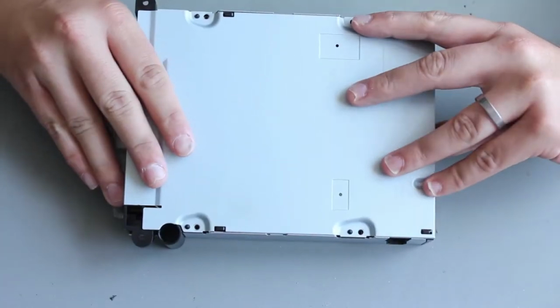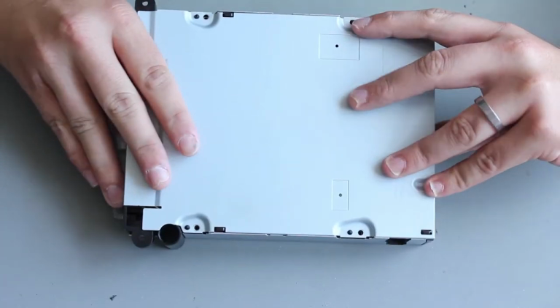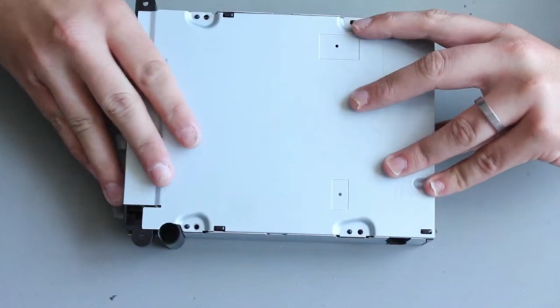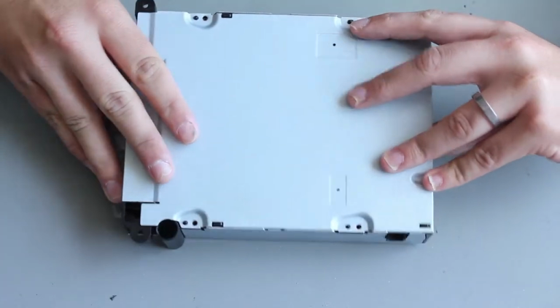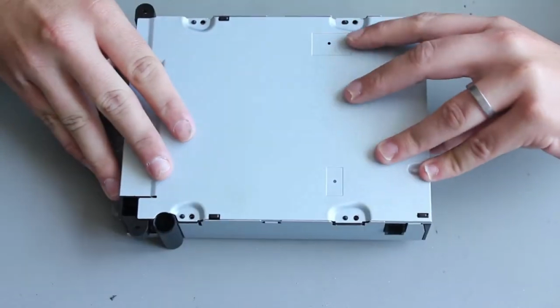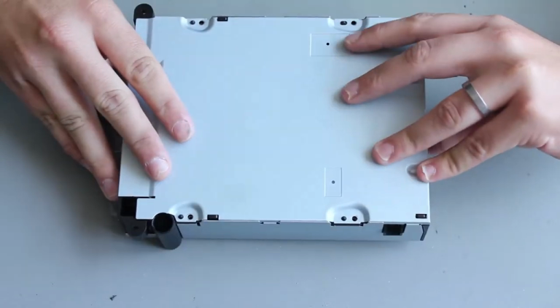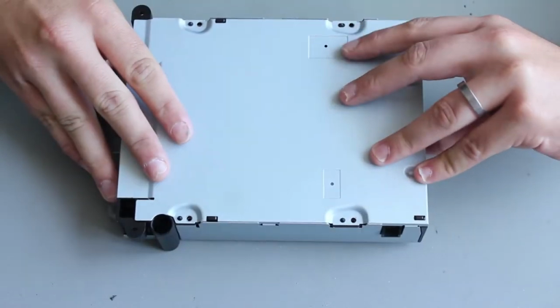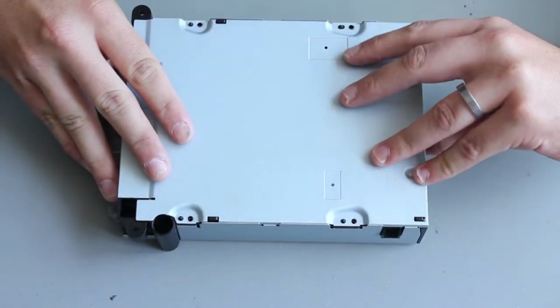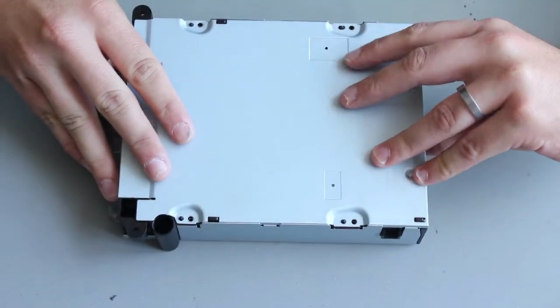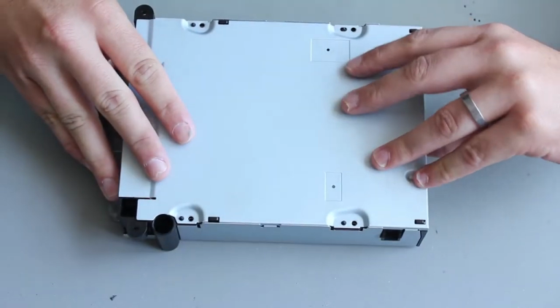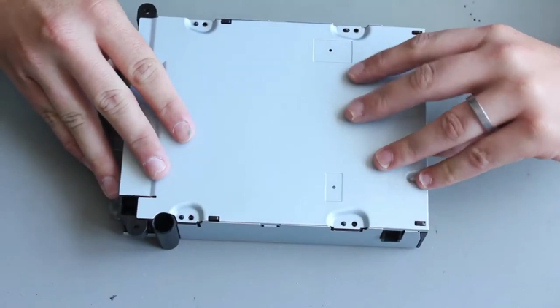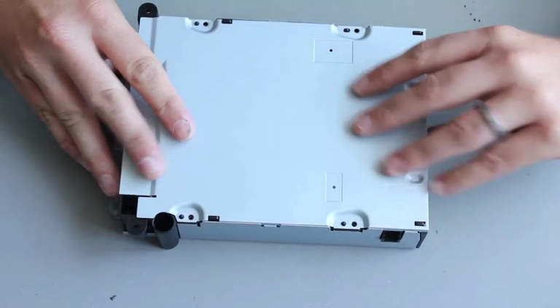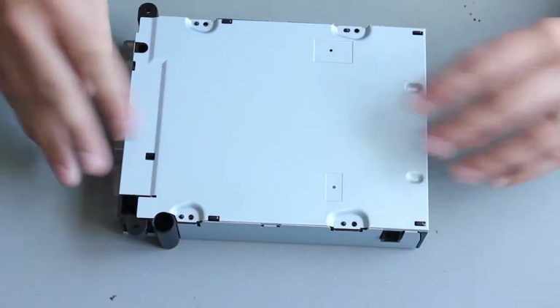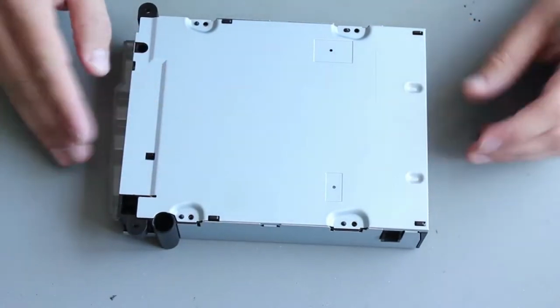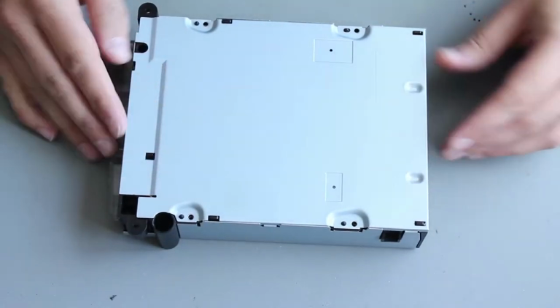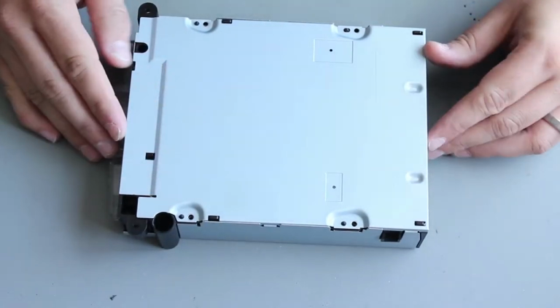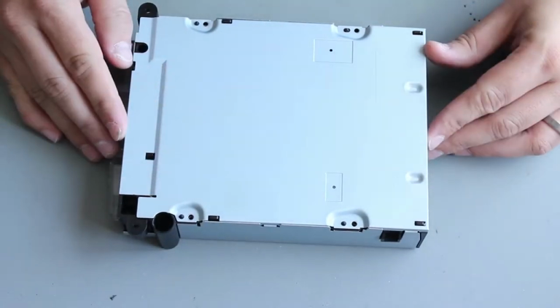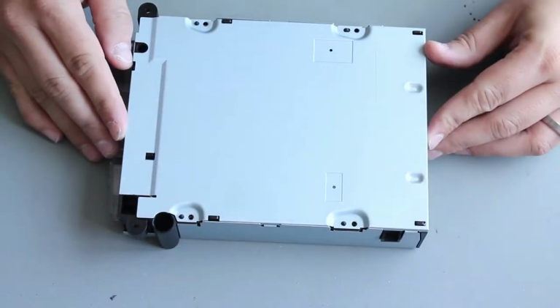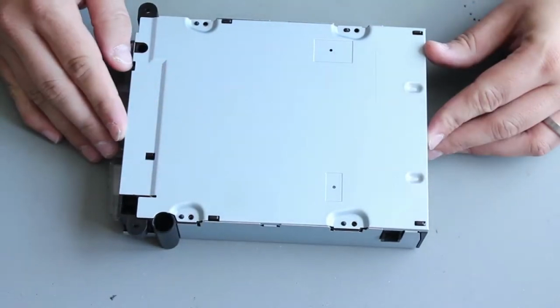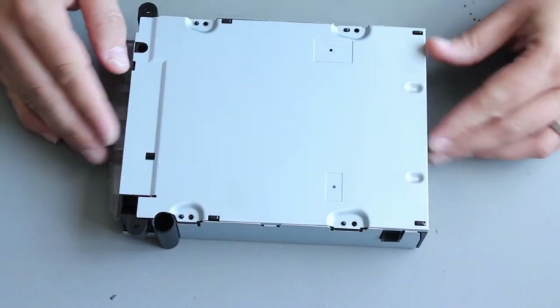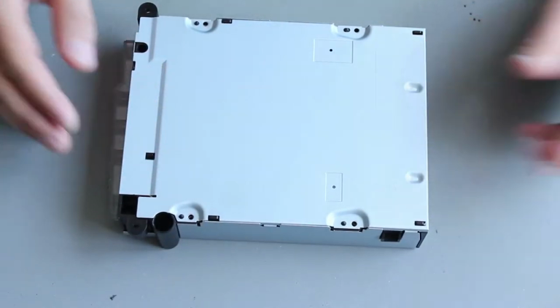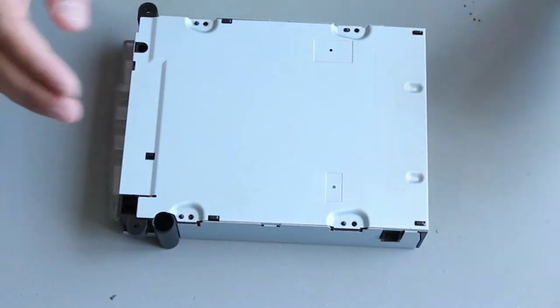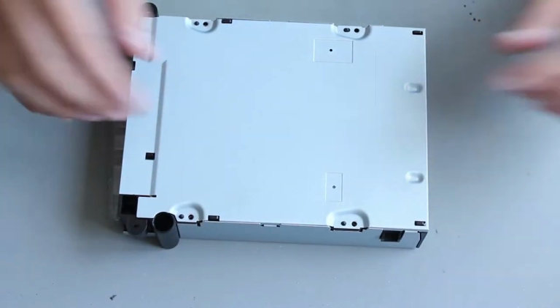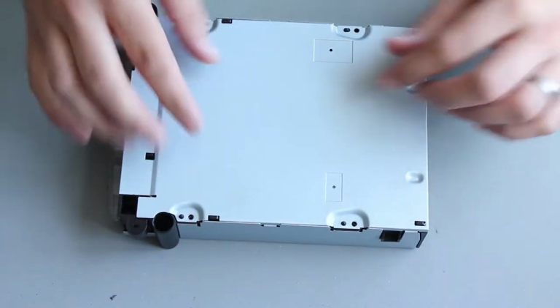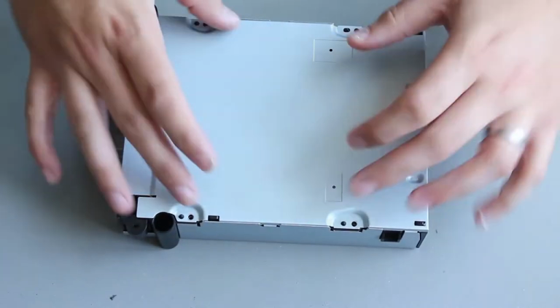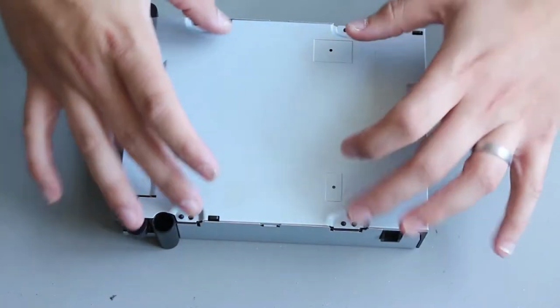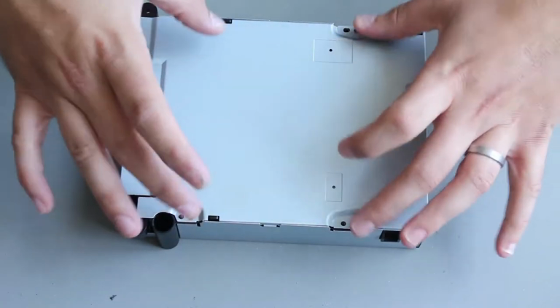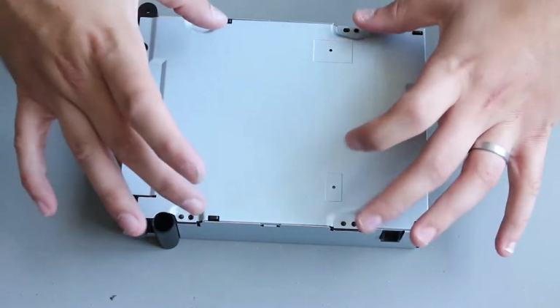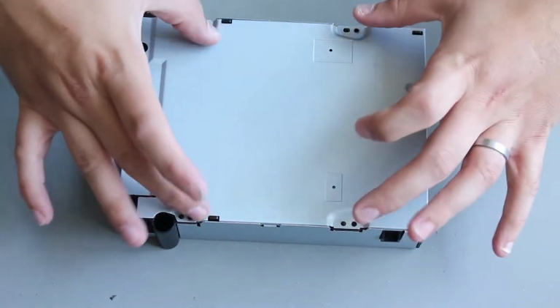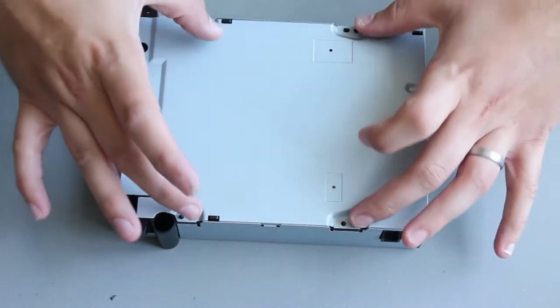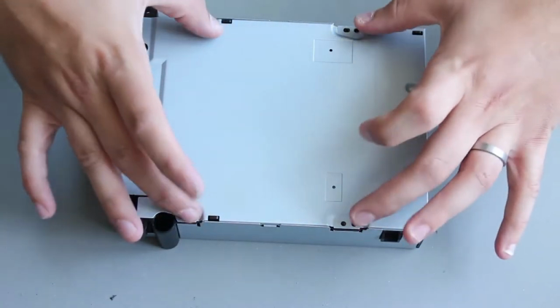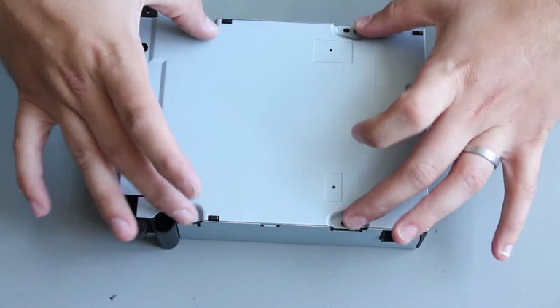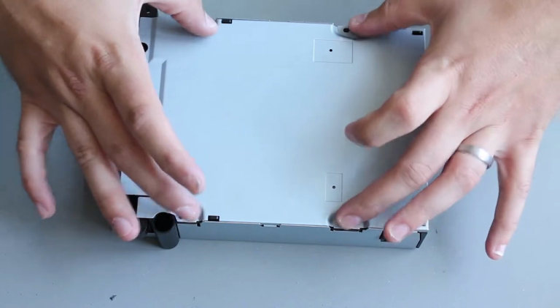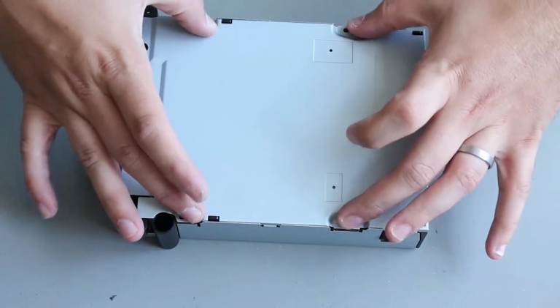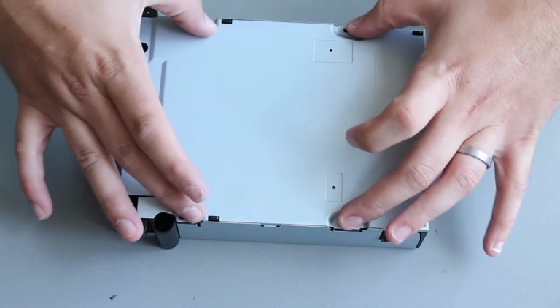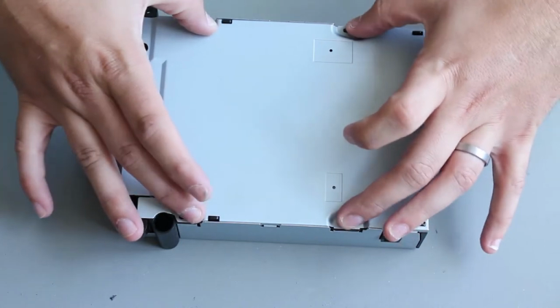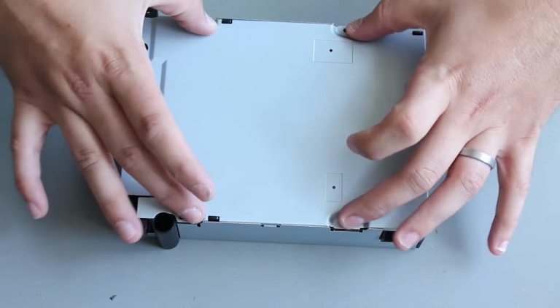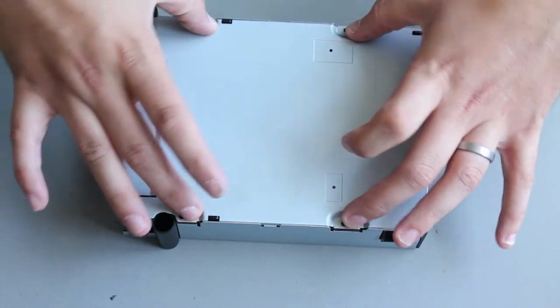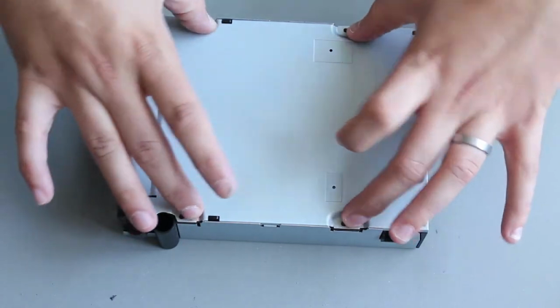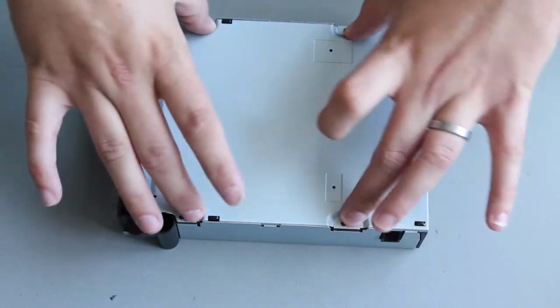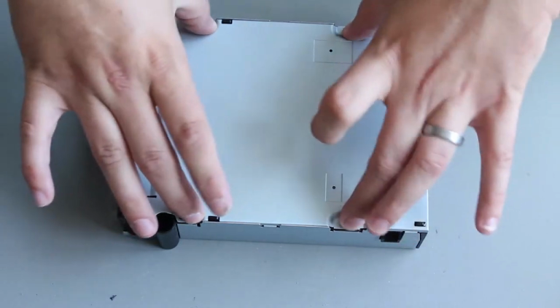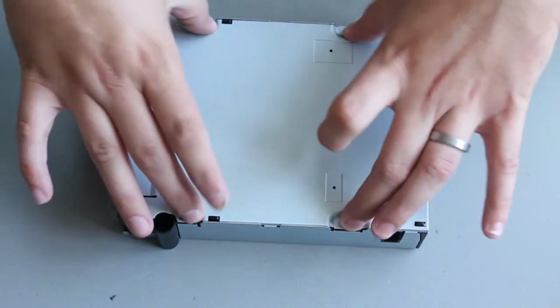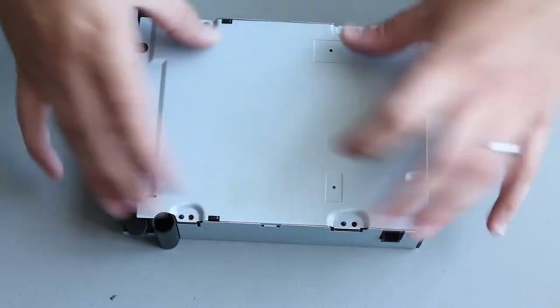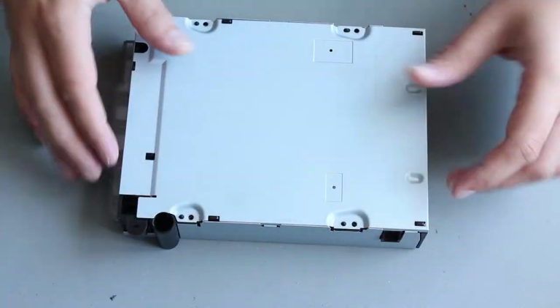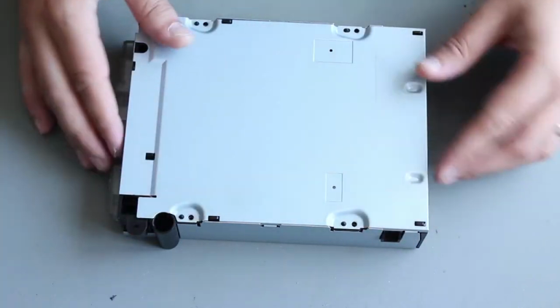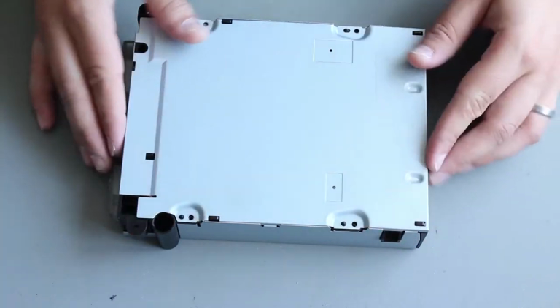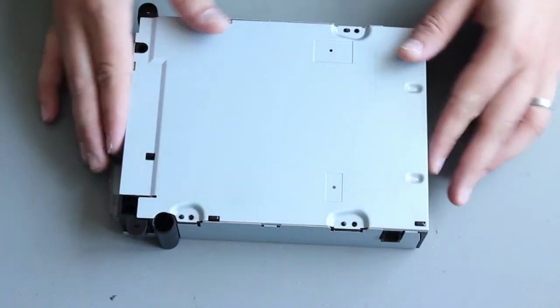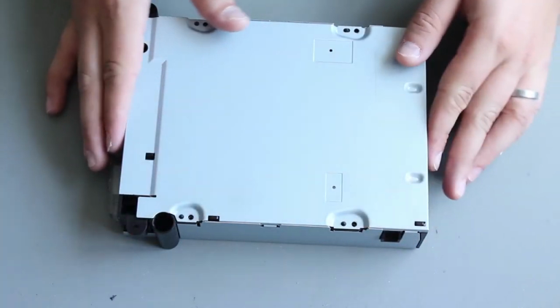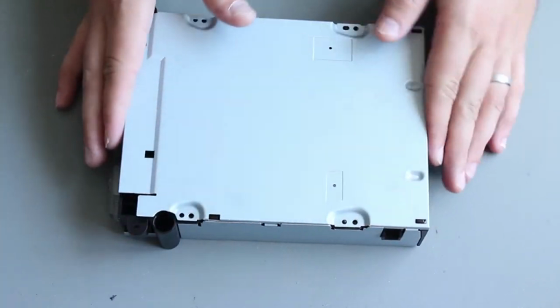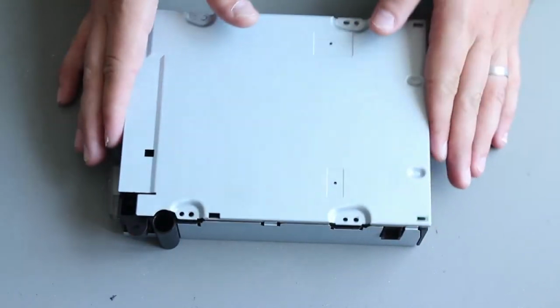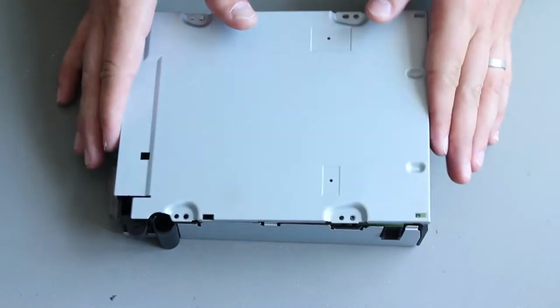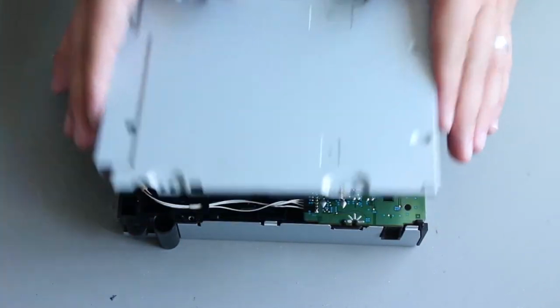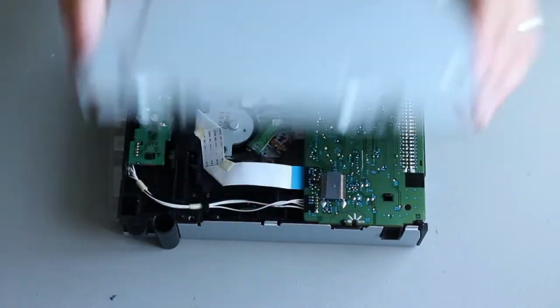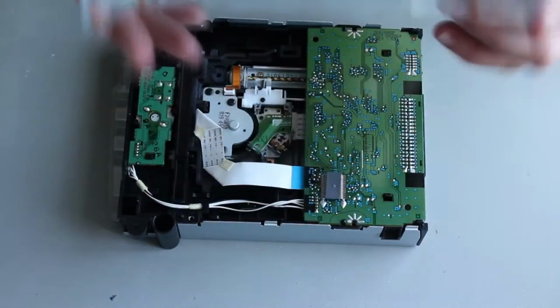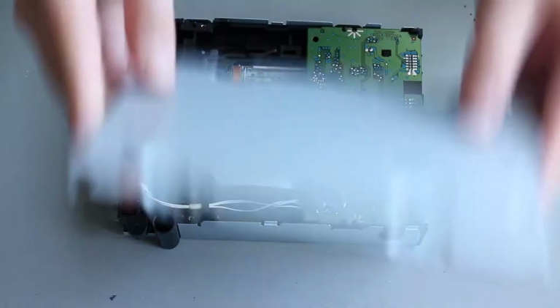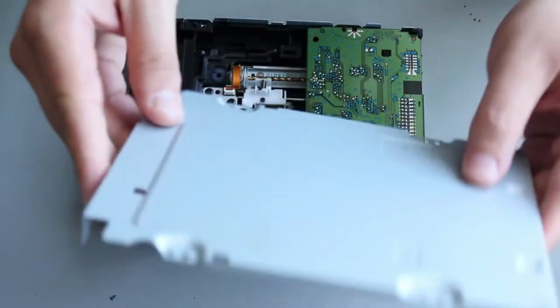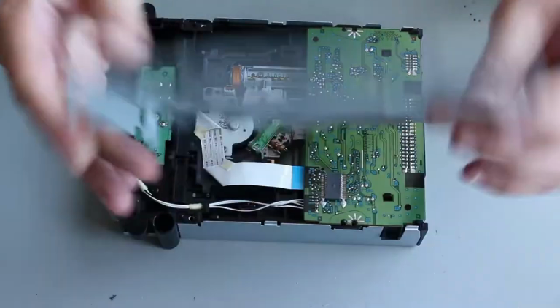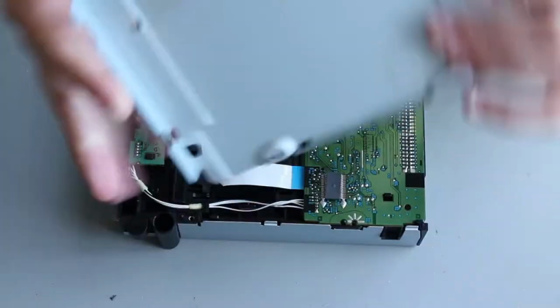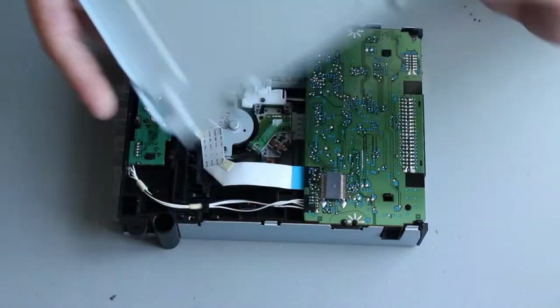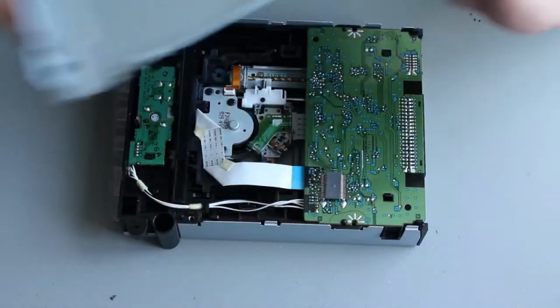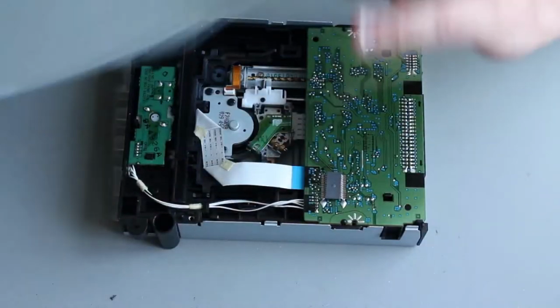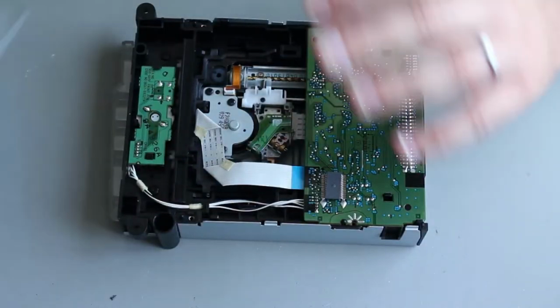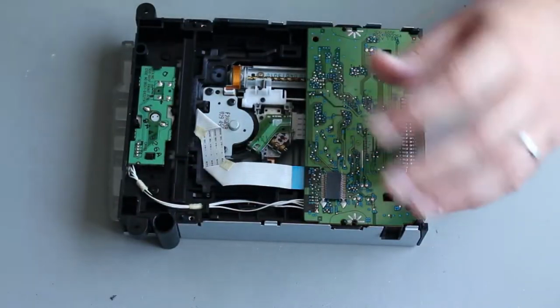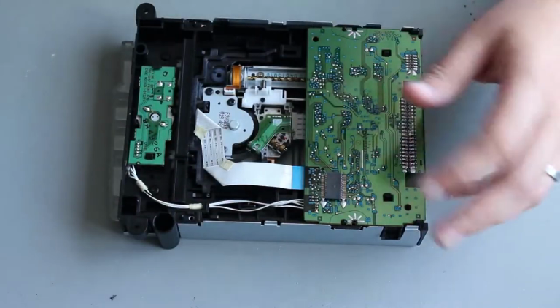What I'm going to cover is what we need to do for the laser. To open the DVD drive there are four screws on the bottom, and that takes the bottom panel straight off.